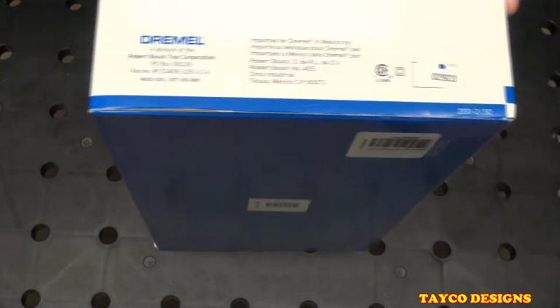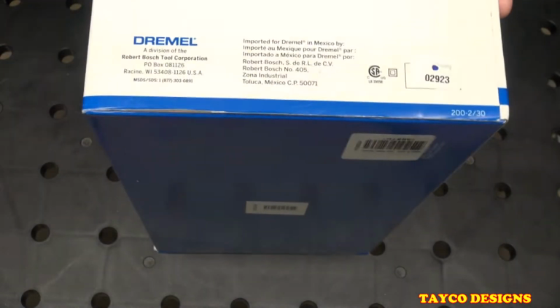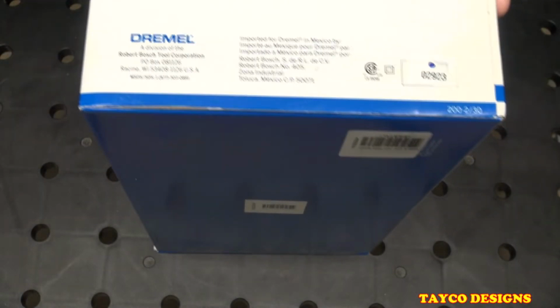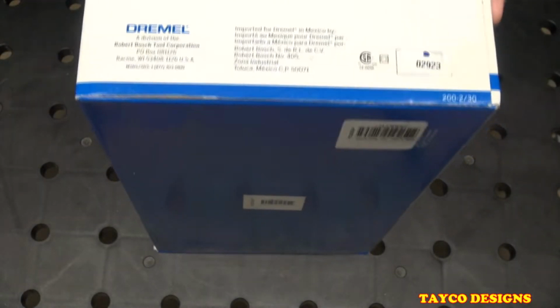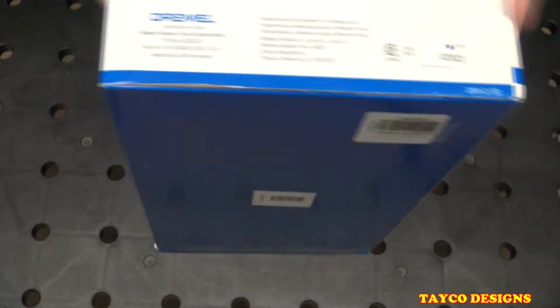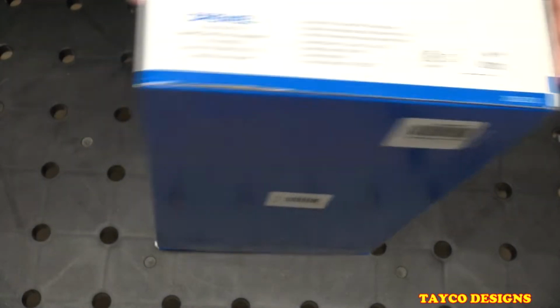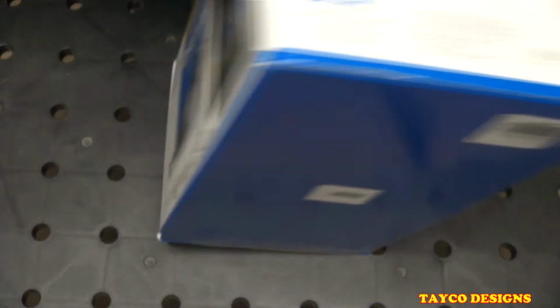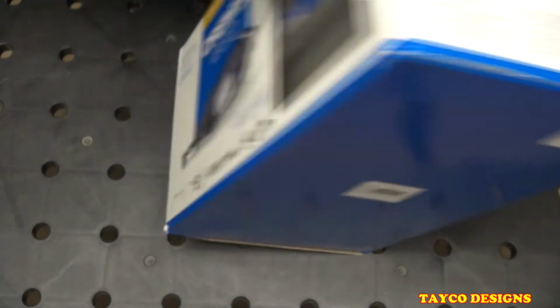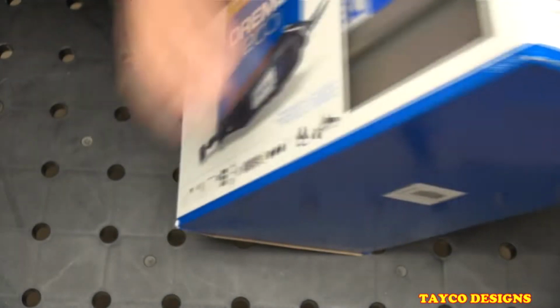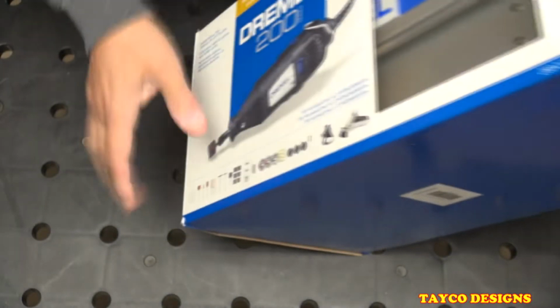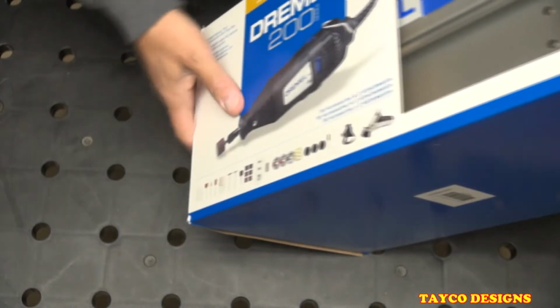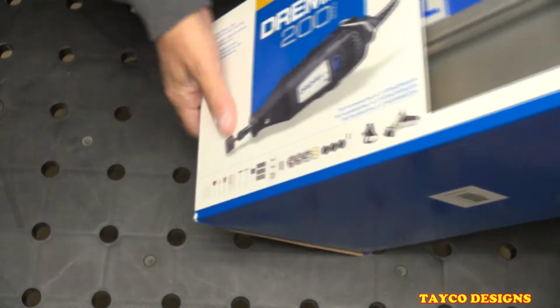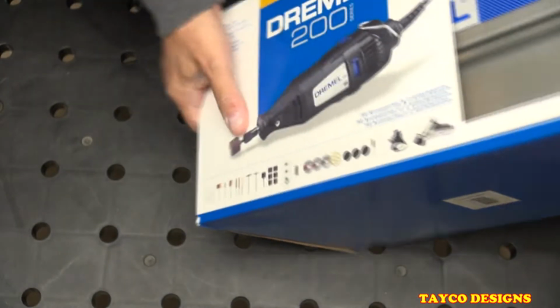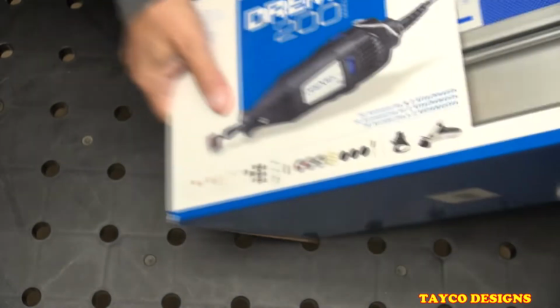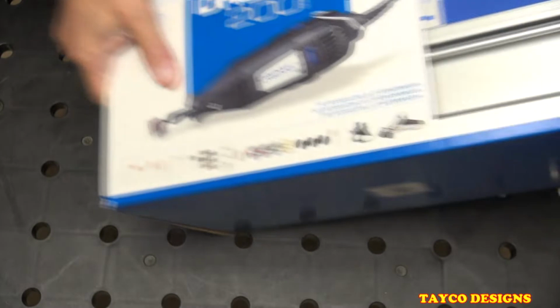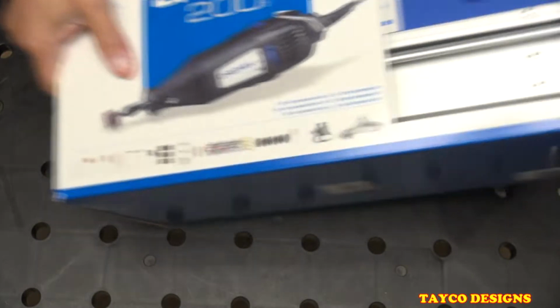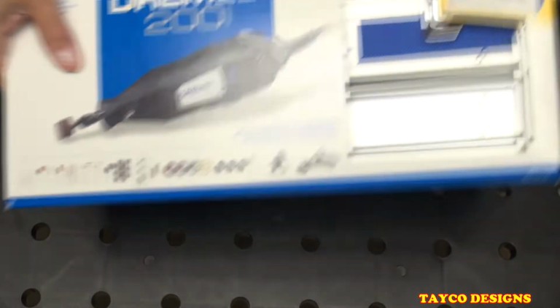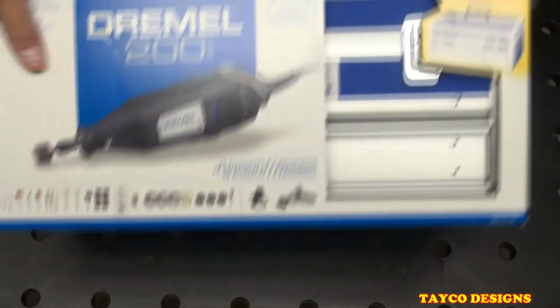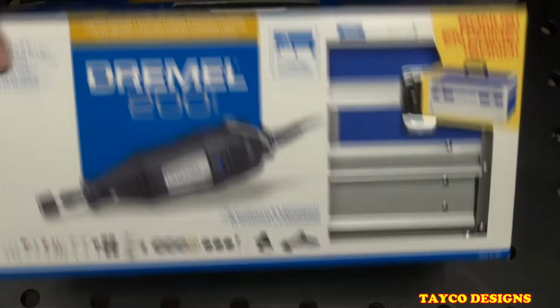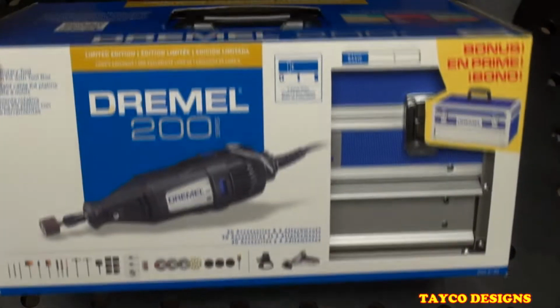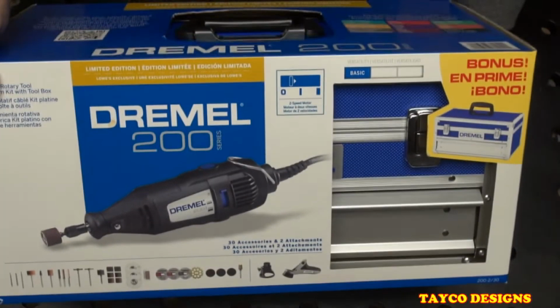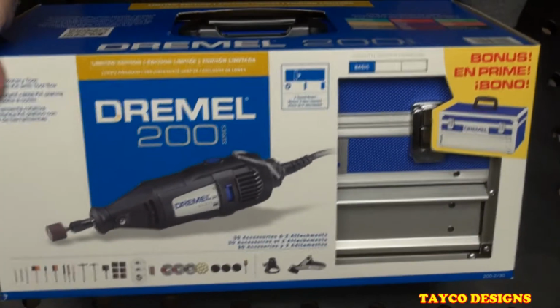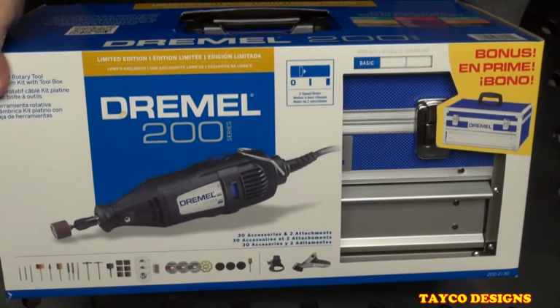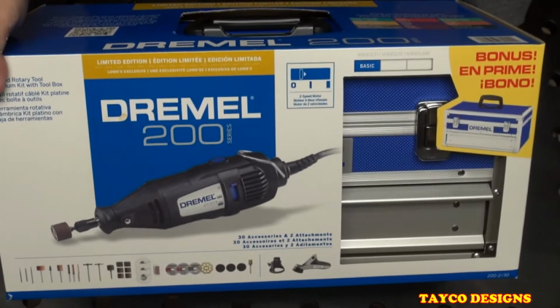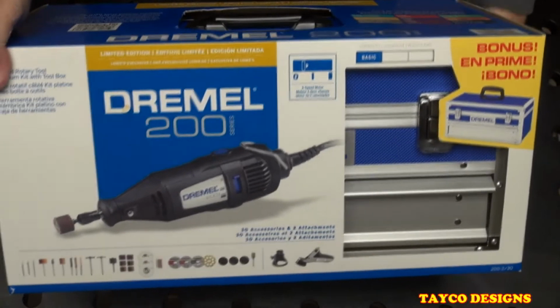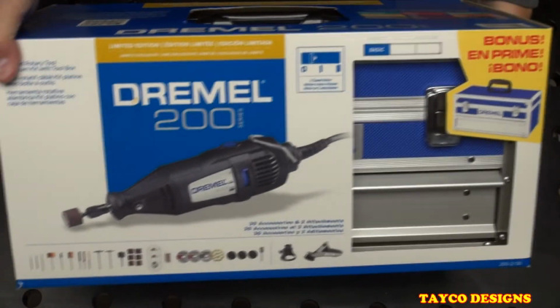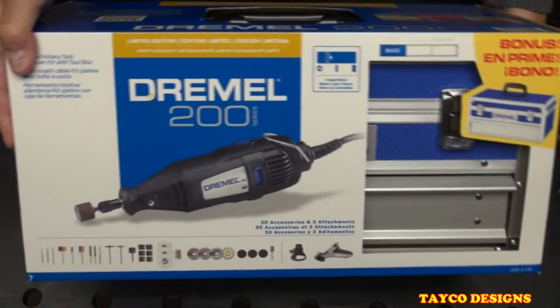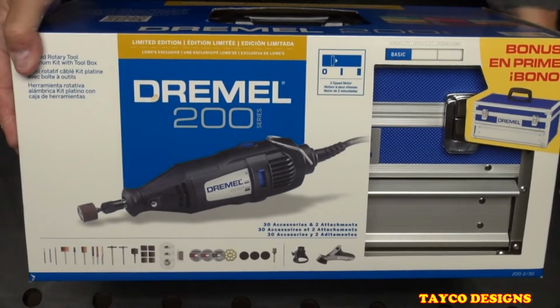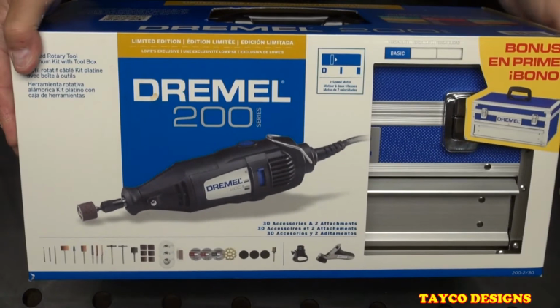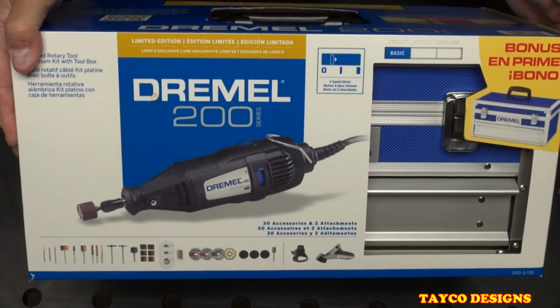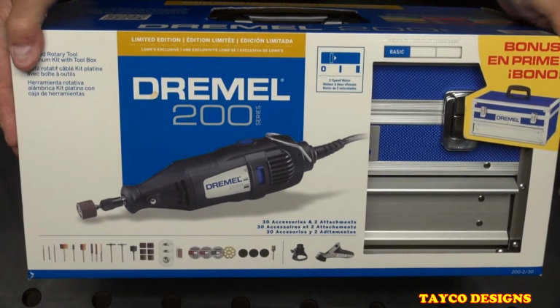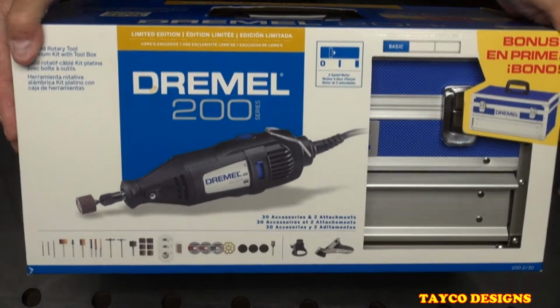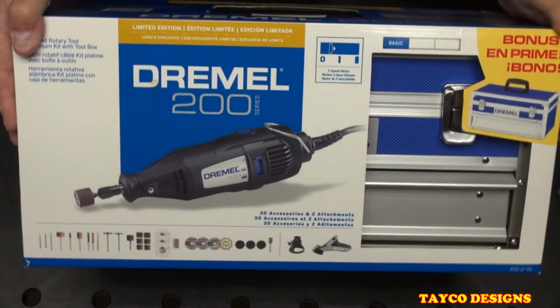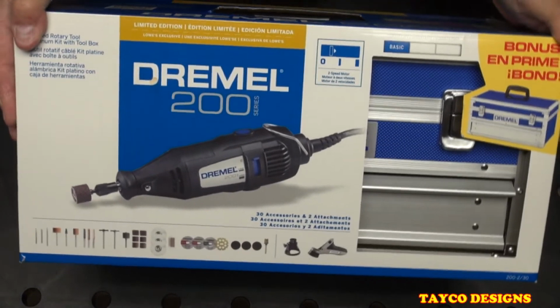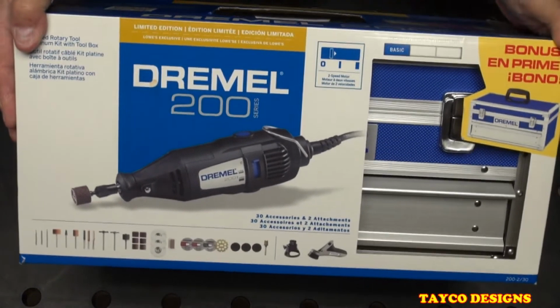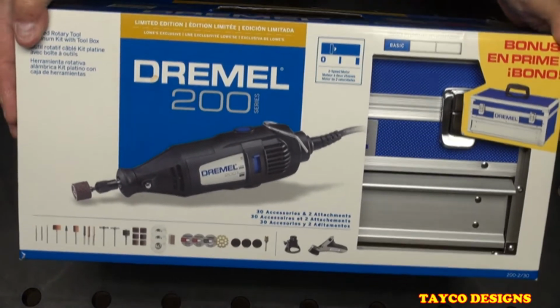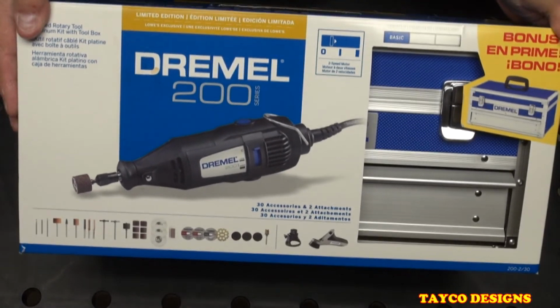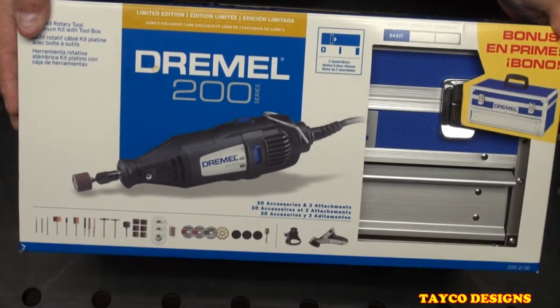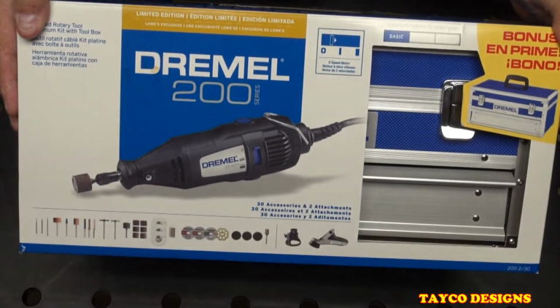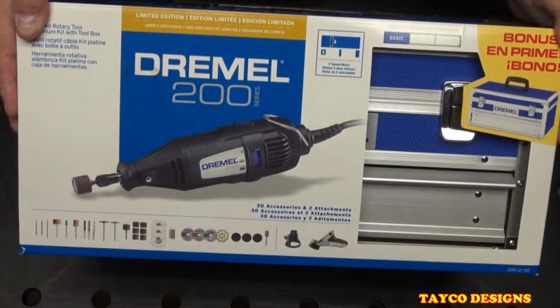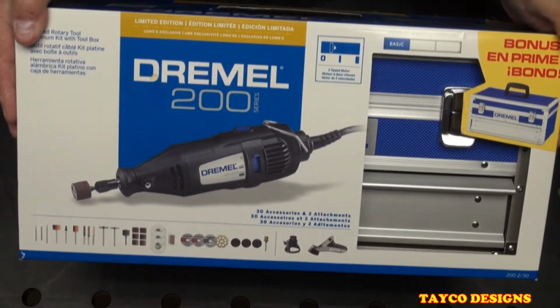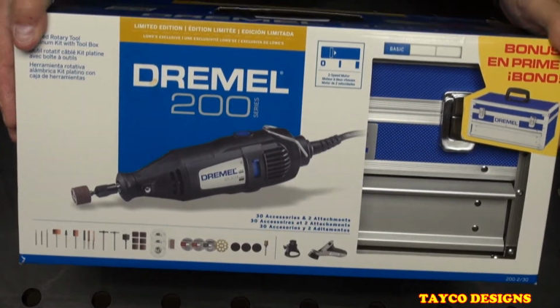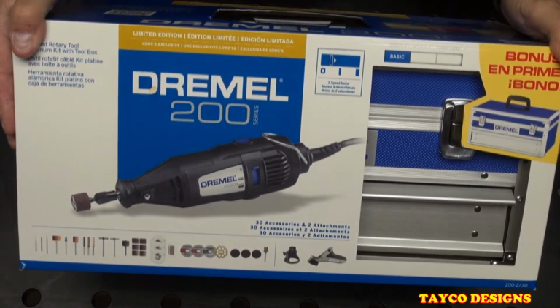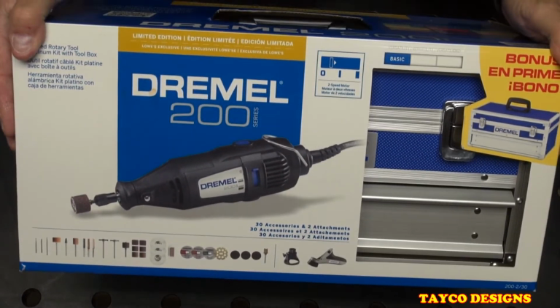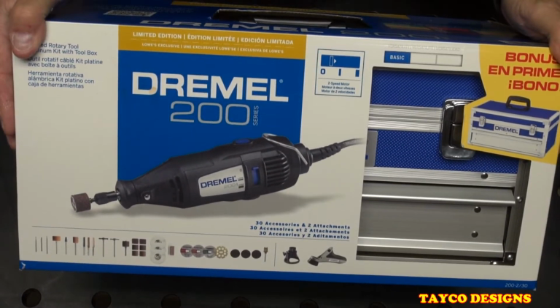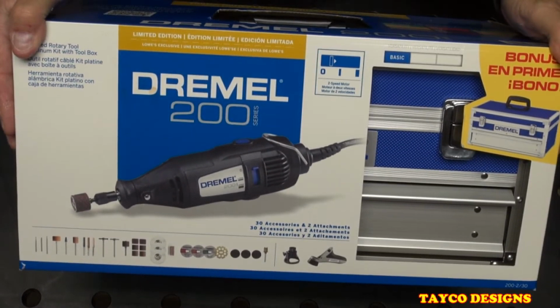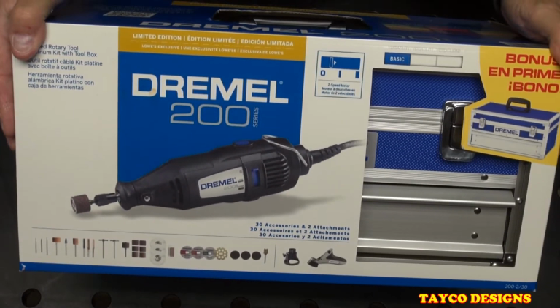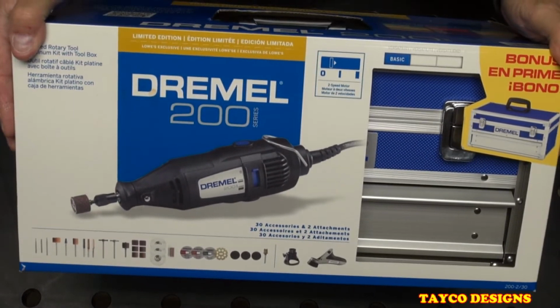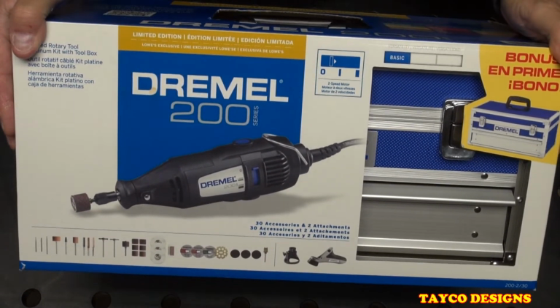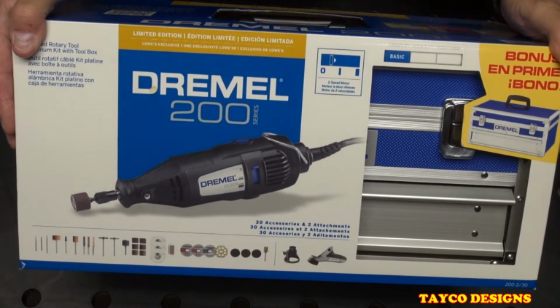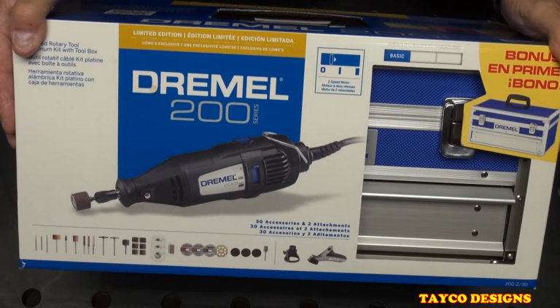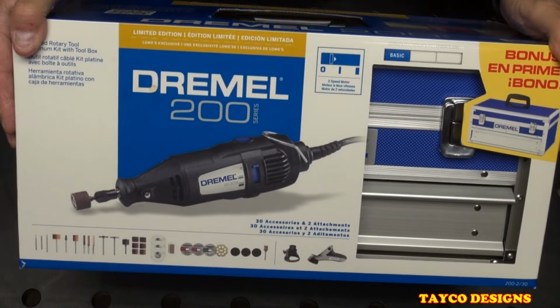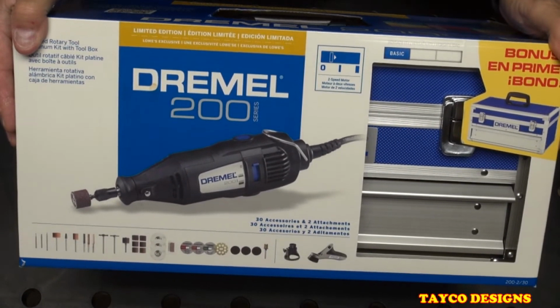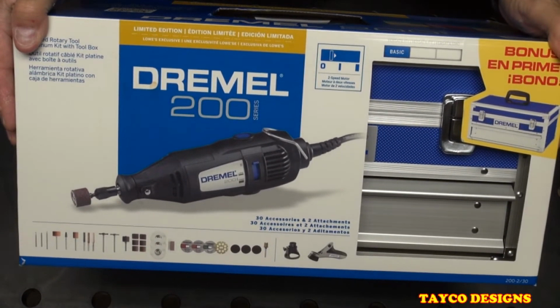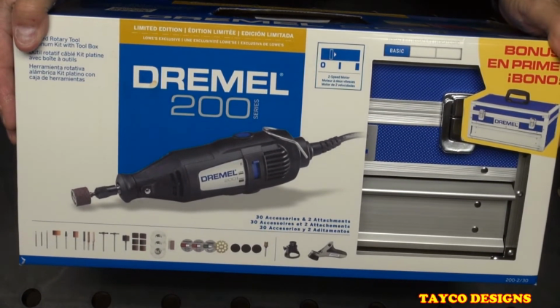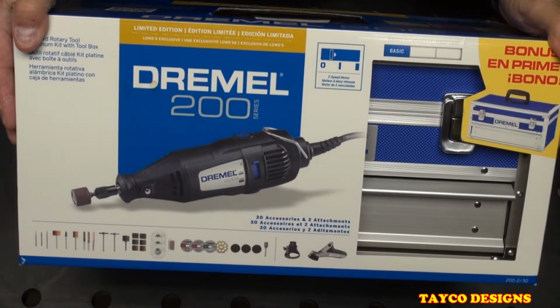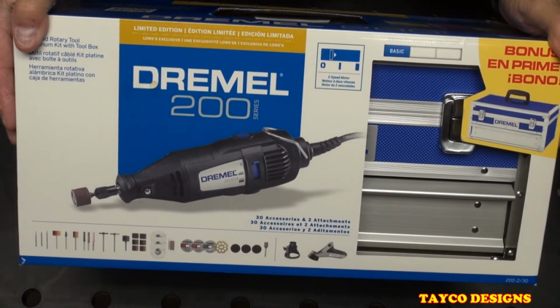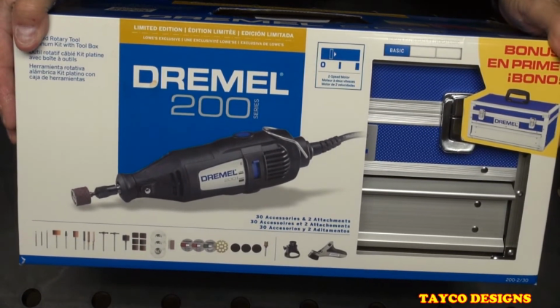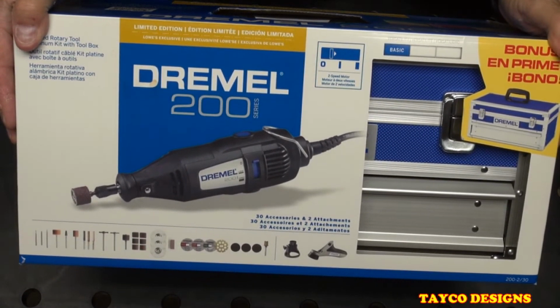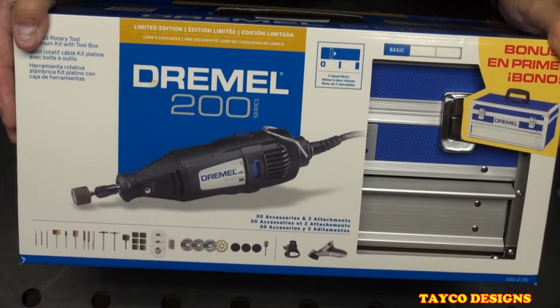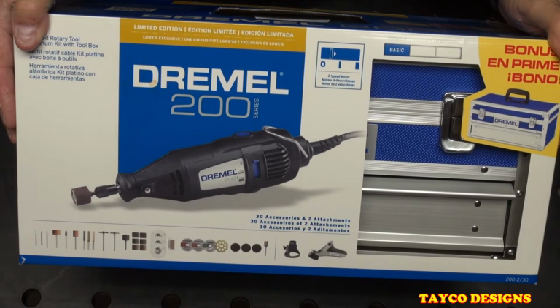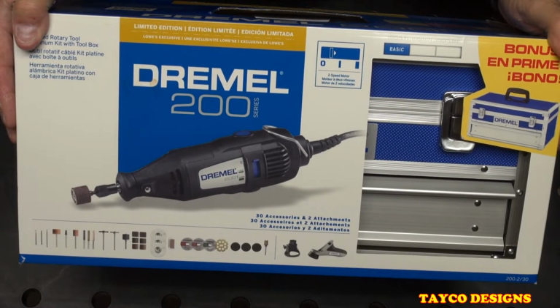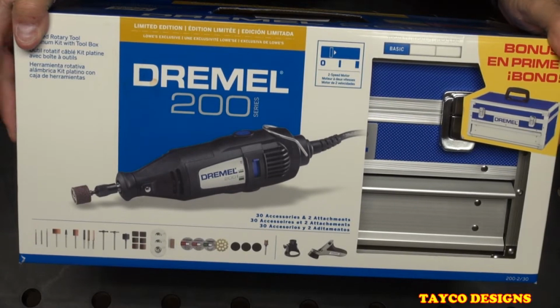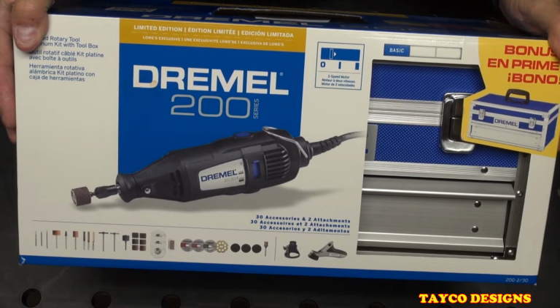Many of you know that Dremel is owned by Bosch now. It has been for about 10 to 12 years or so.